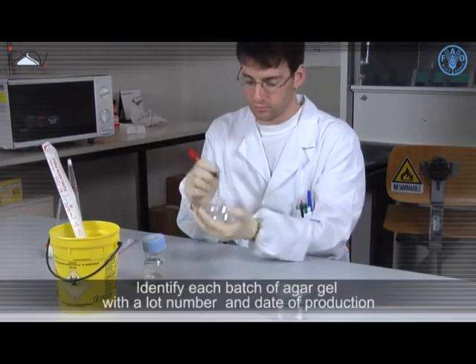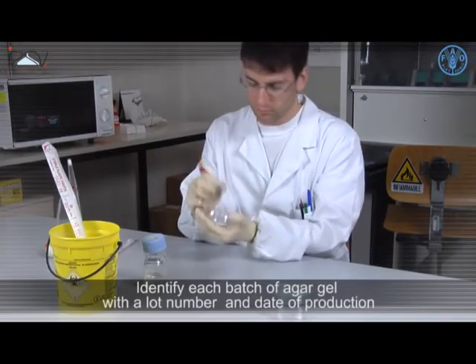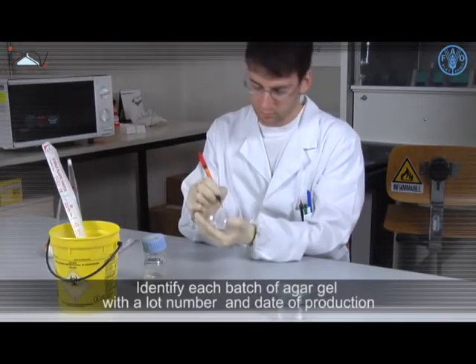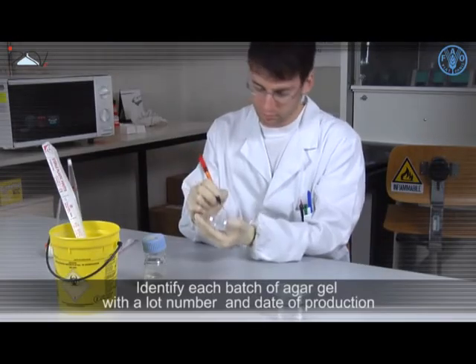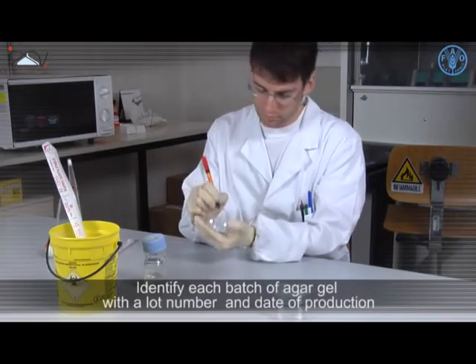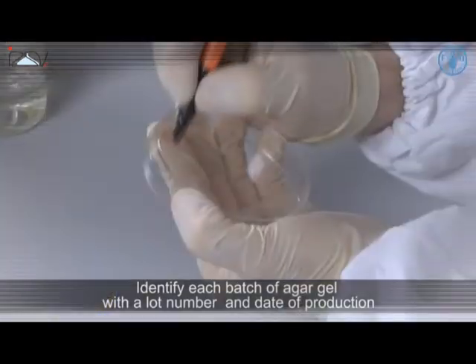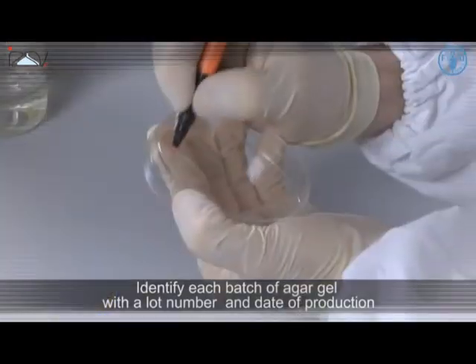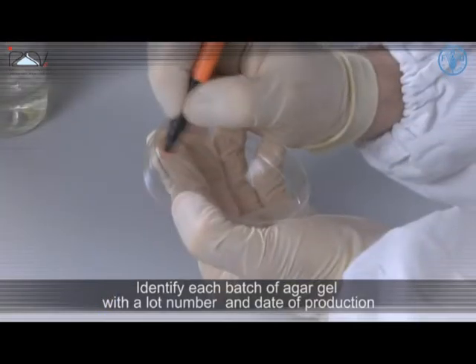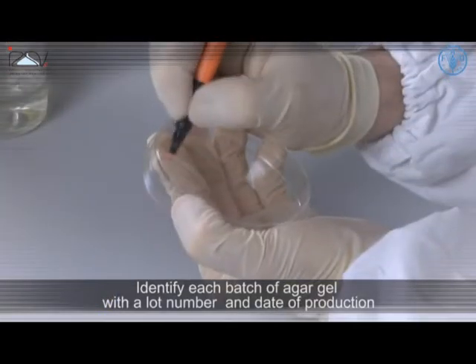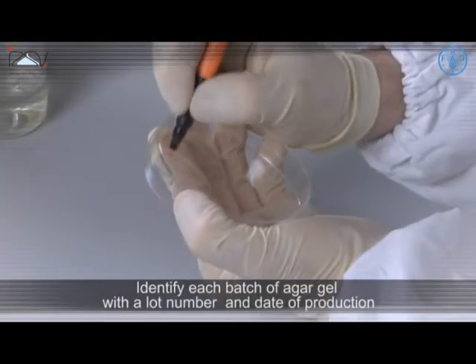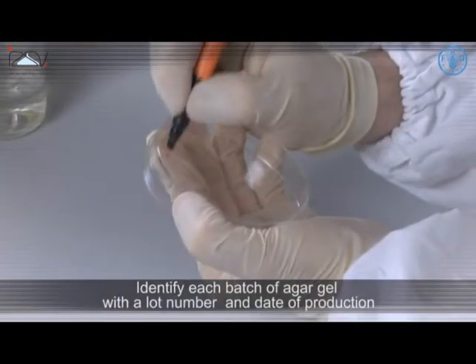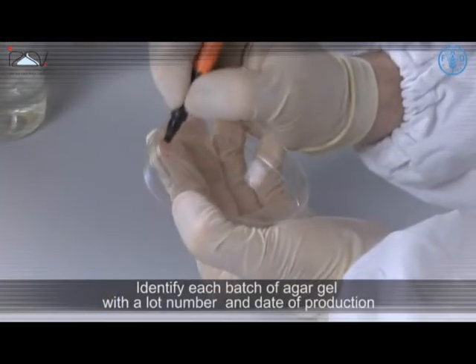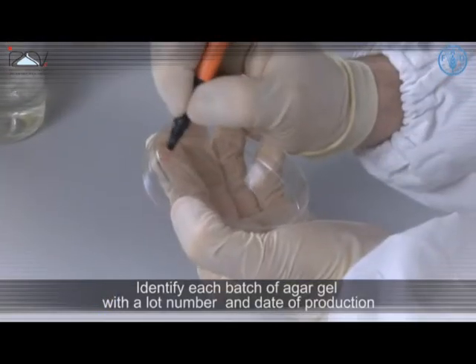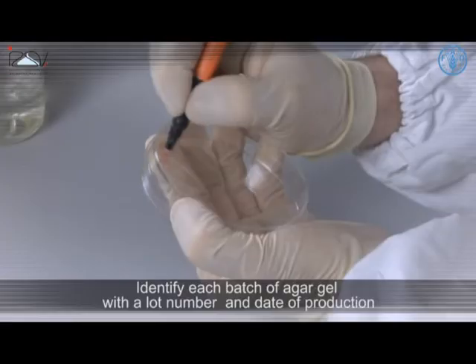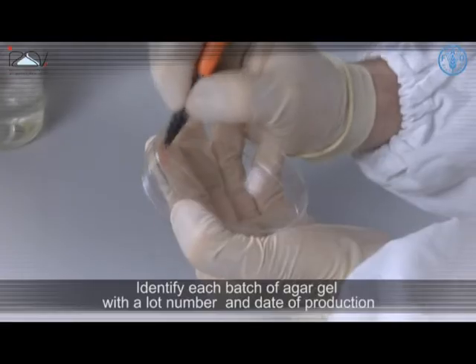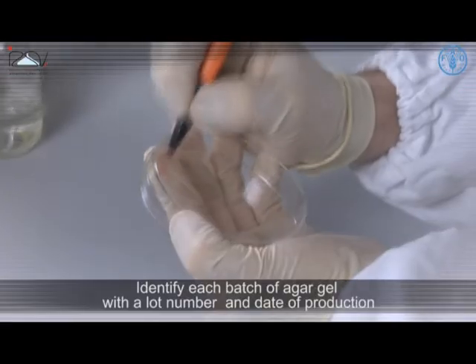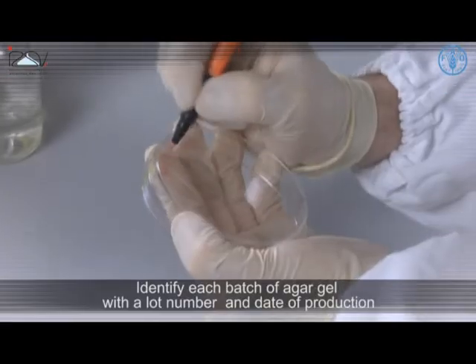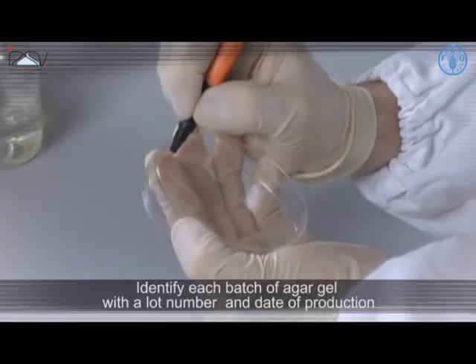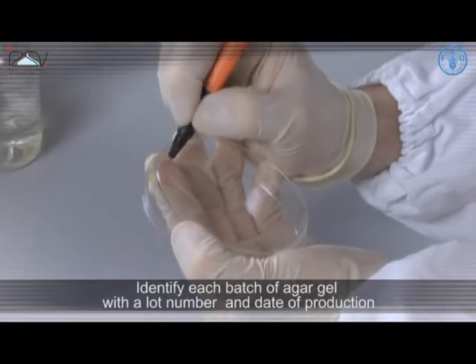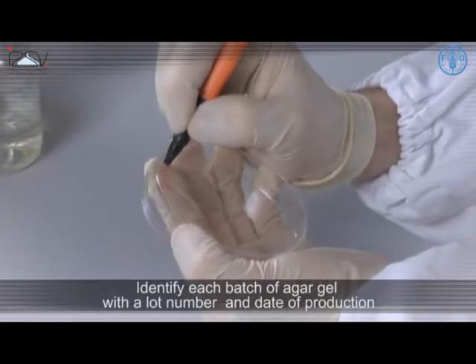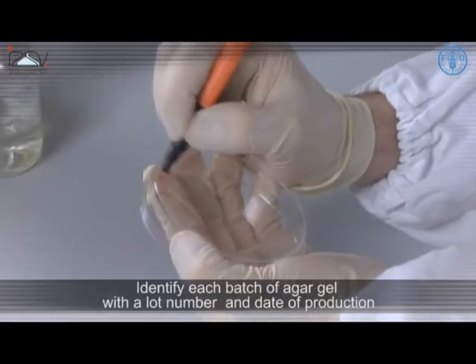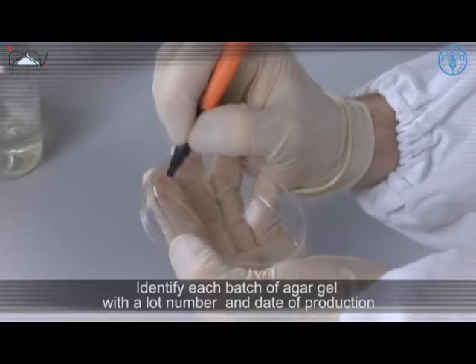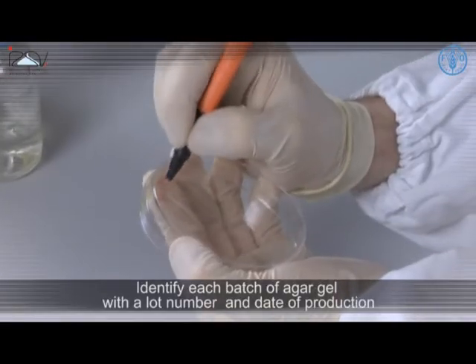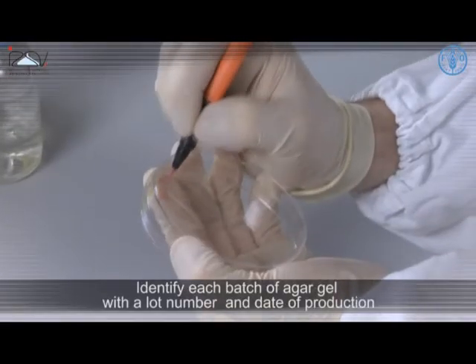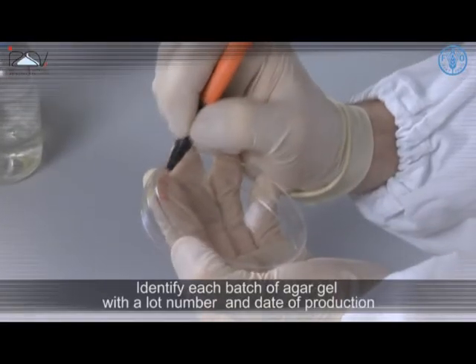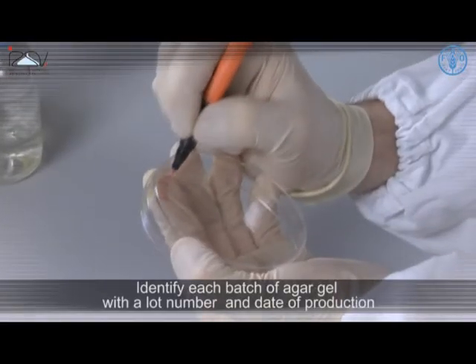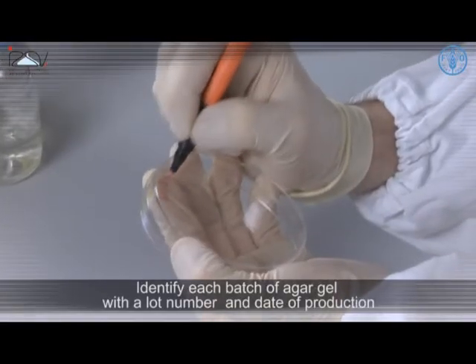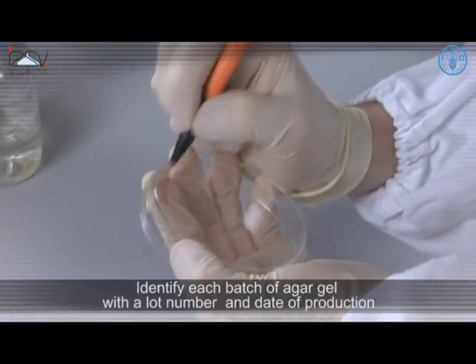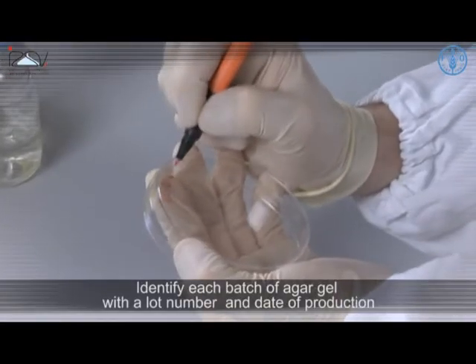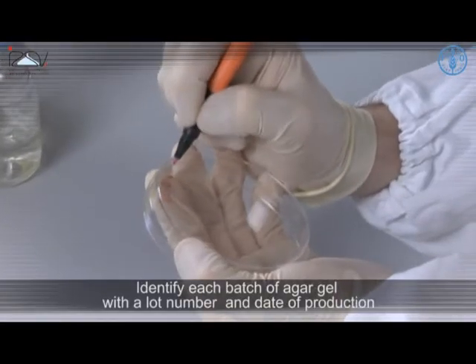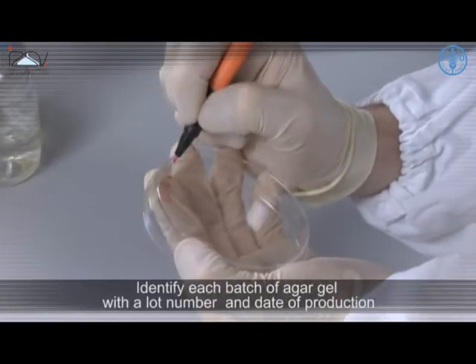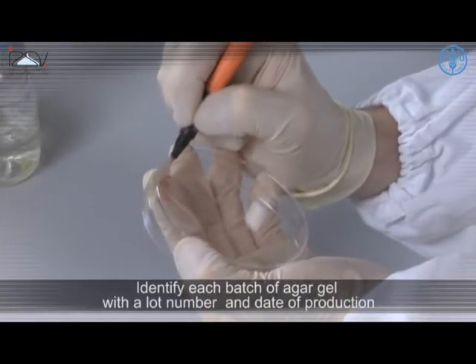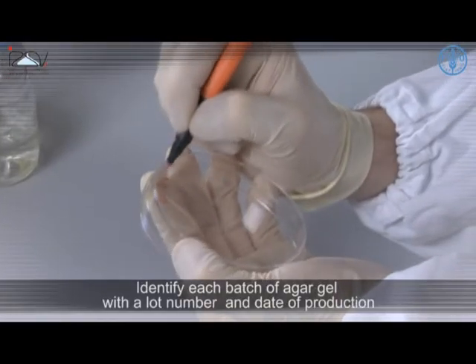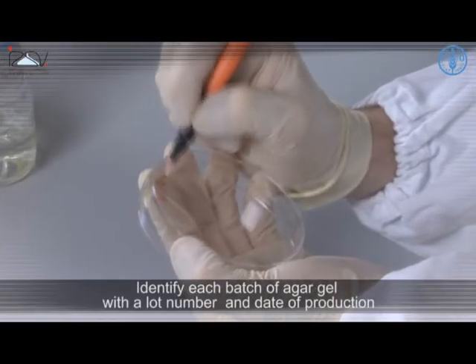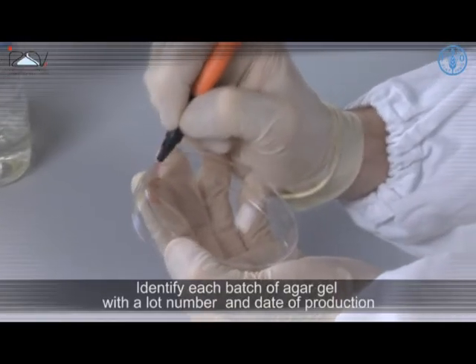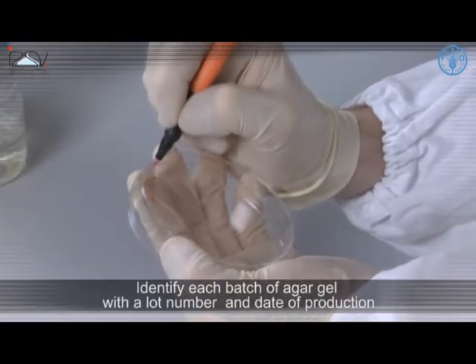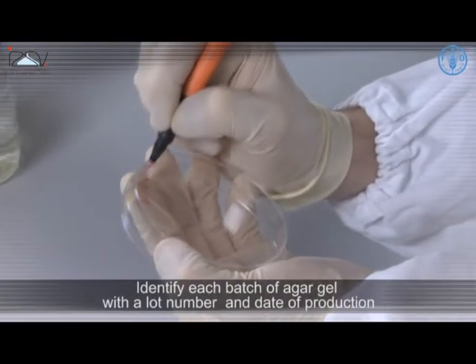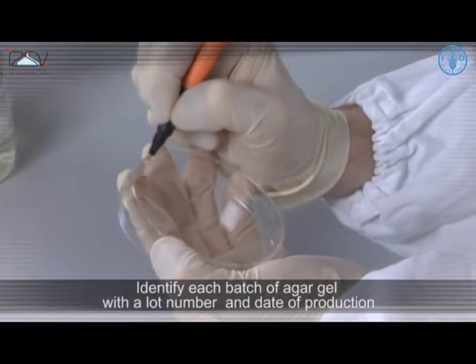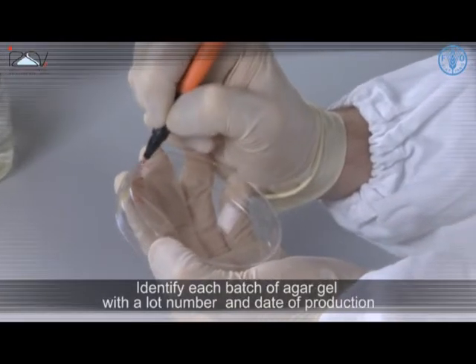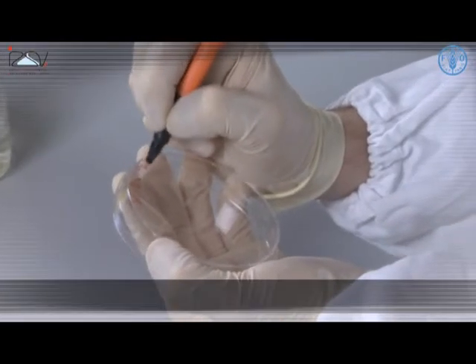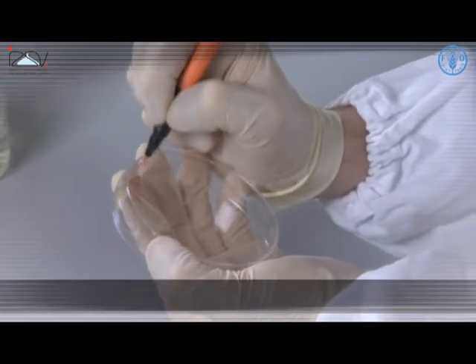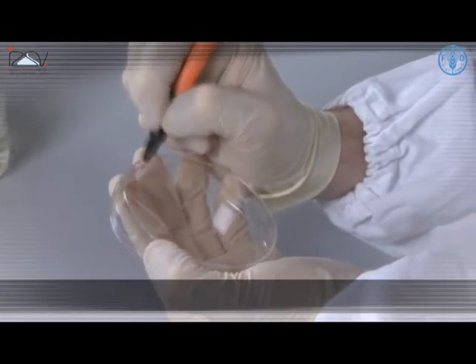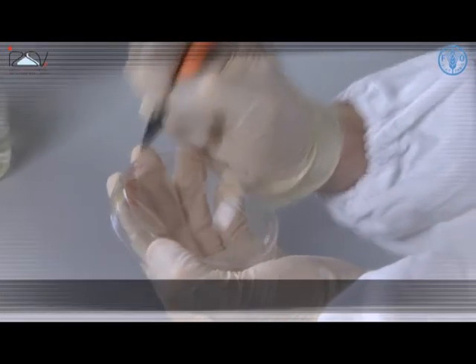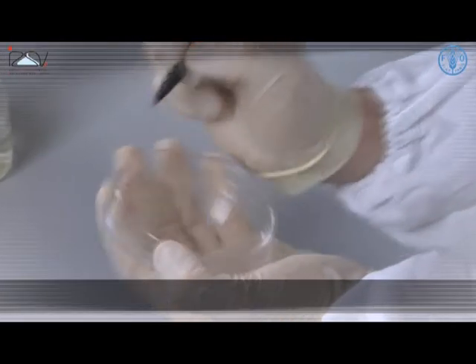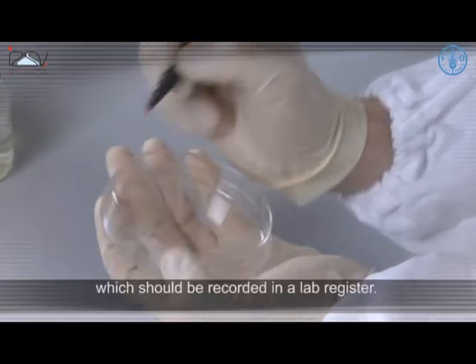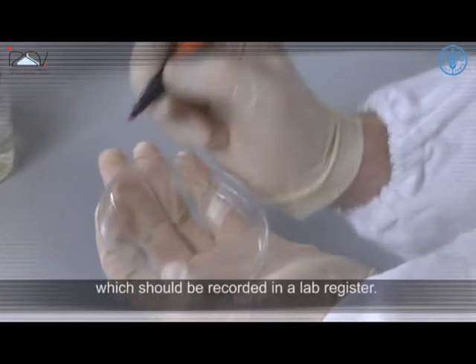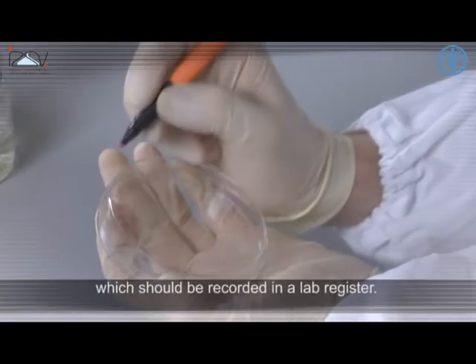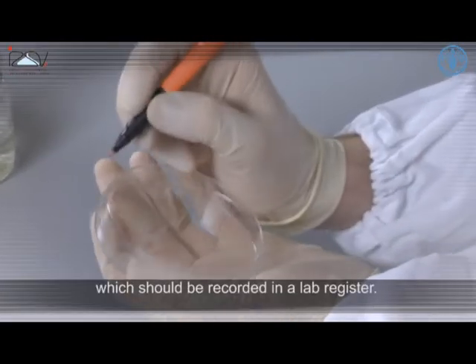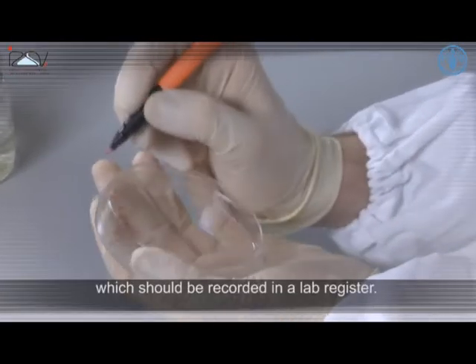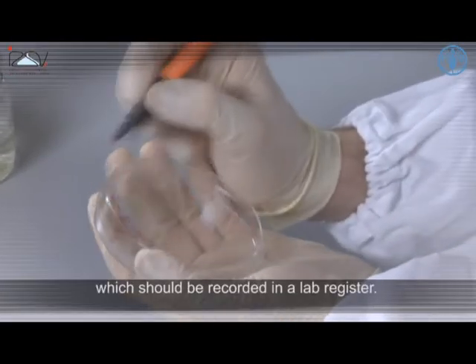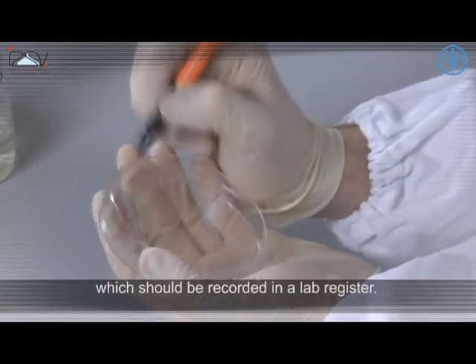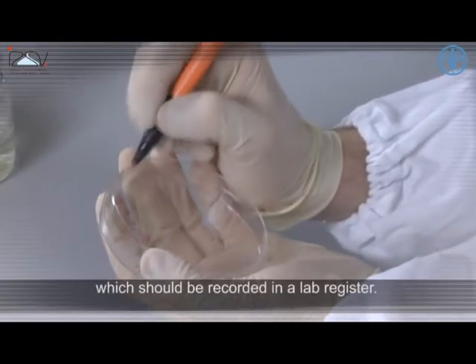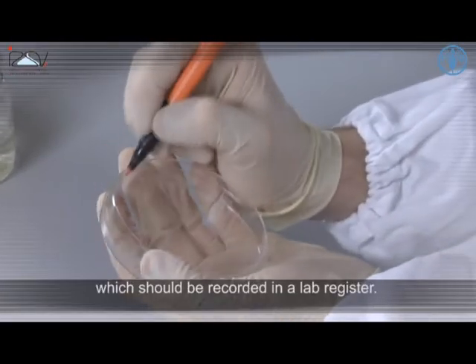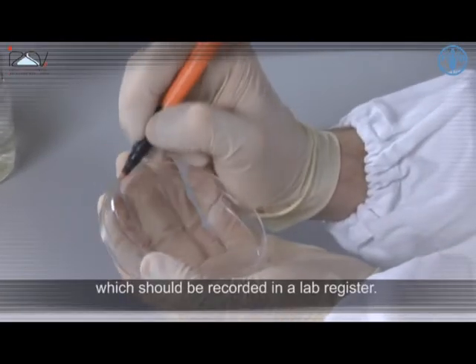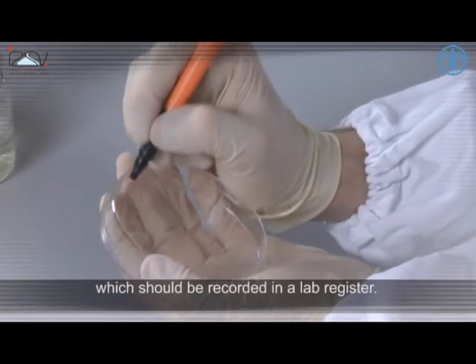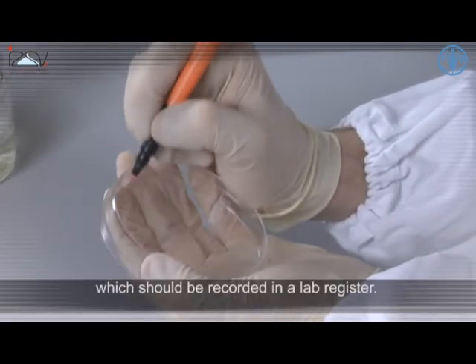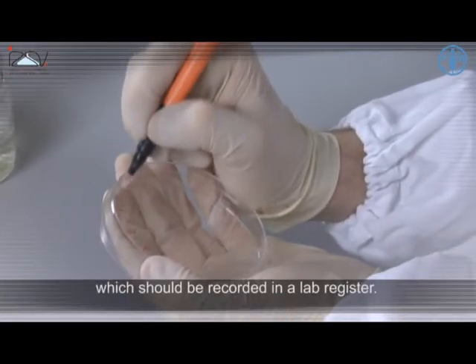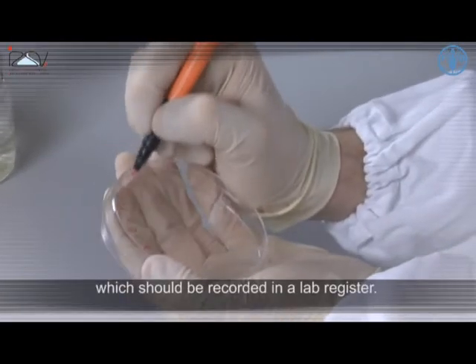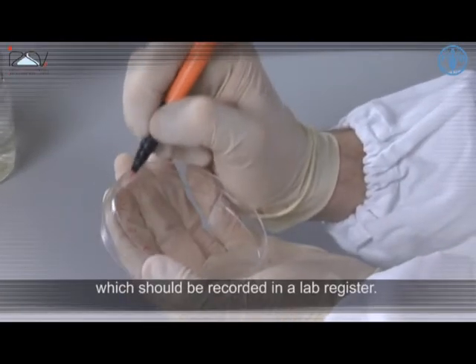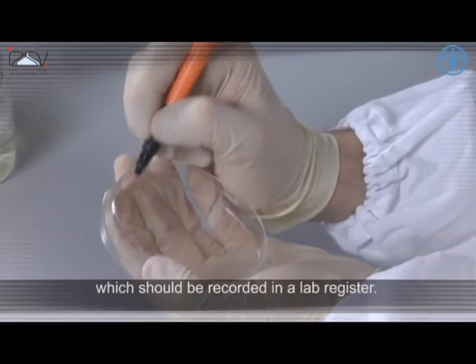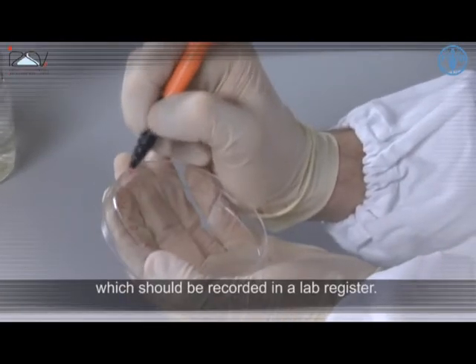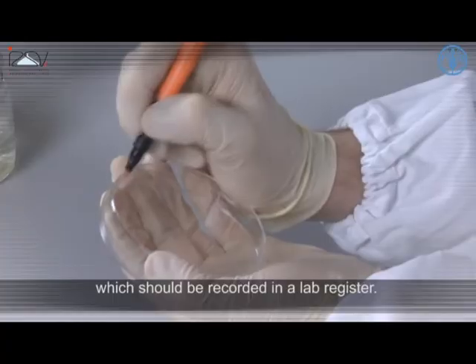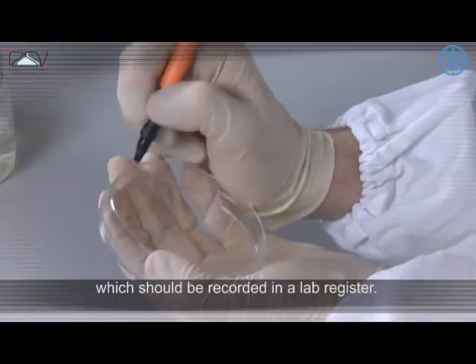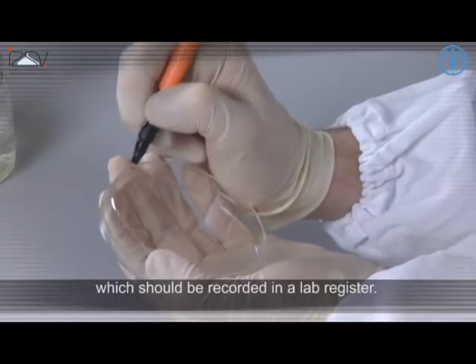Identify each batch of Agar Gel with the lot number and date of production, which should be recorded in a lab register.